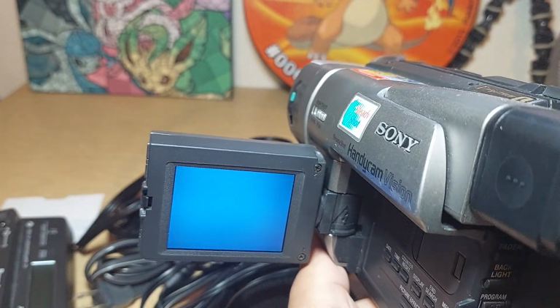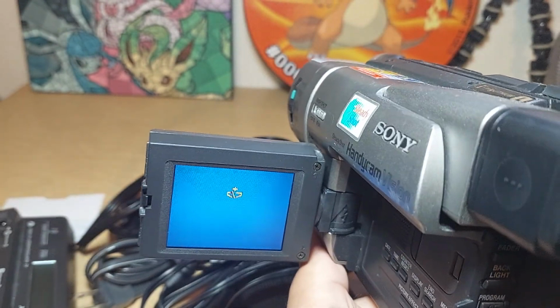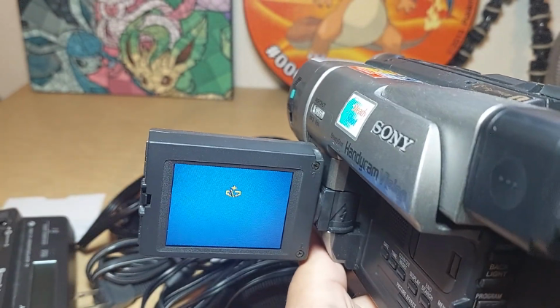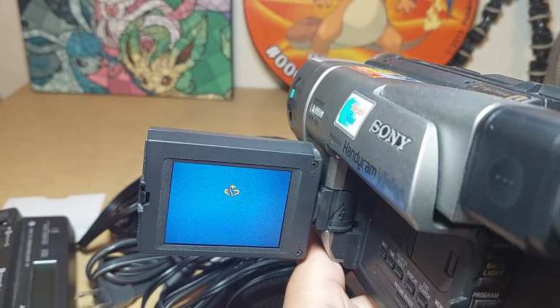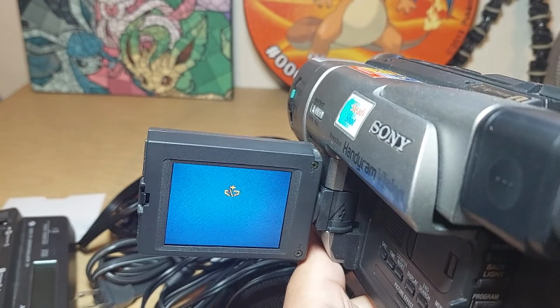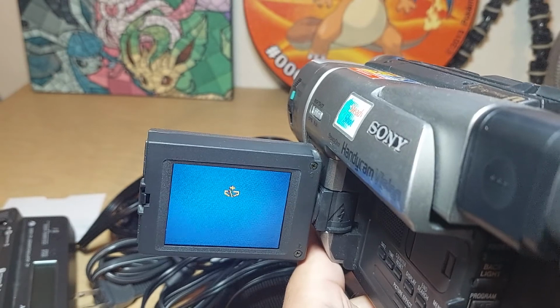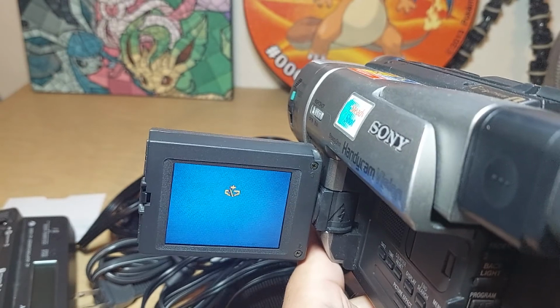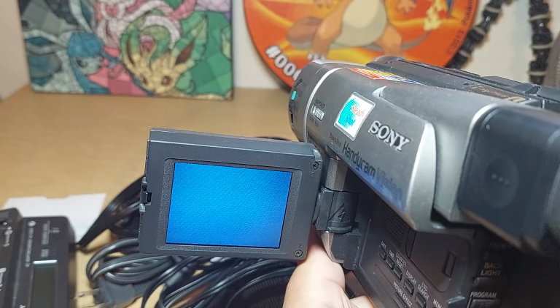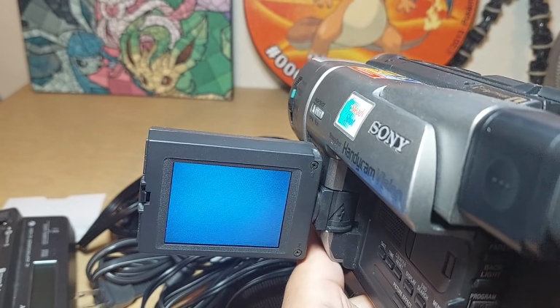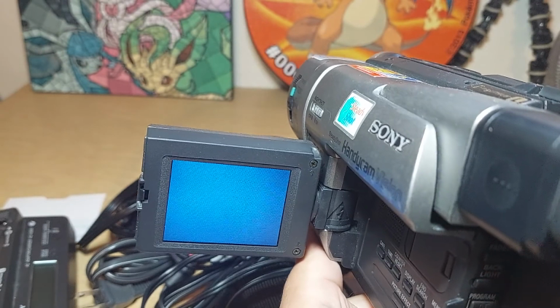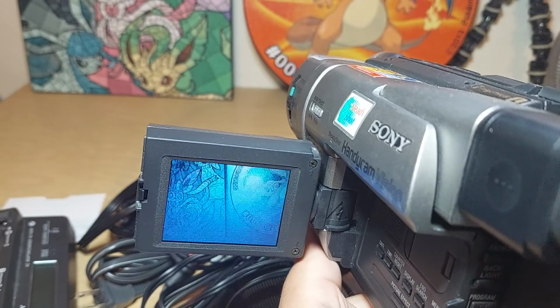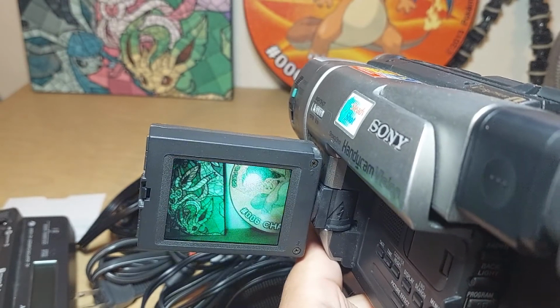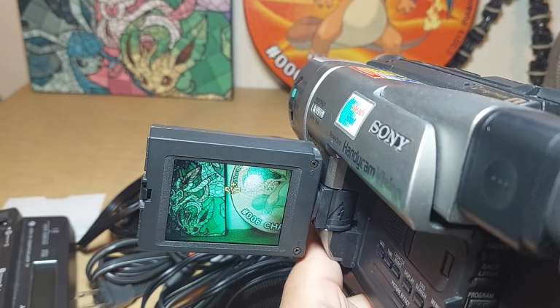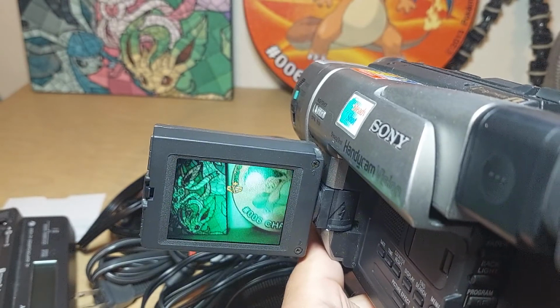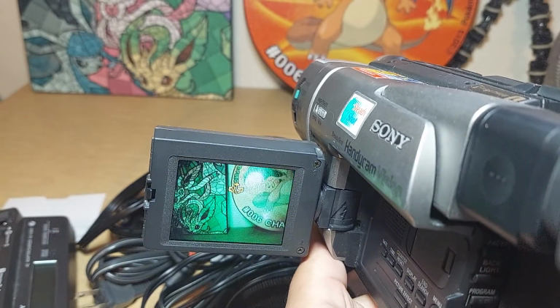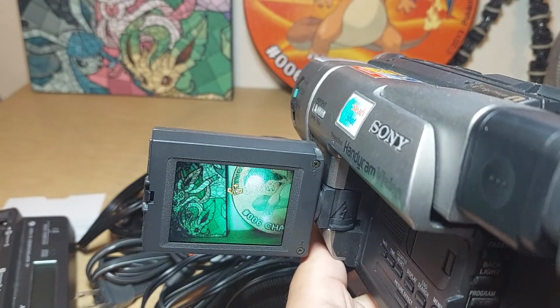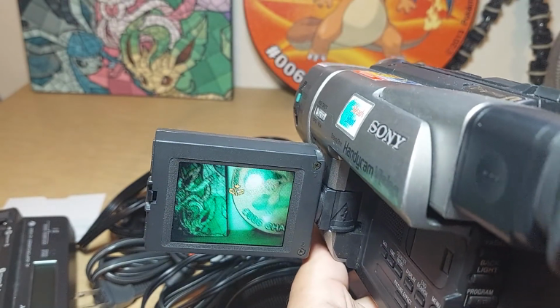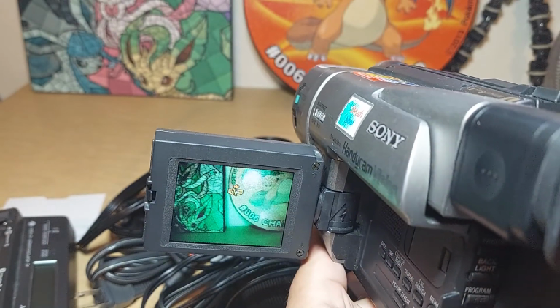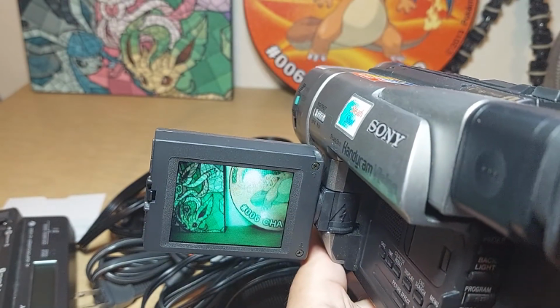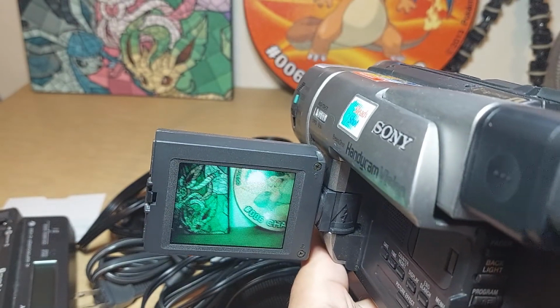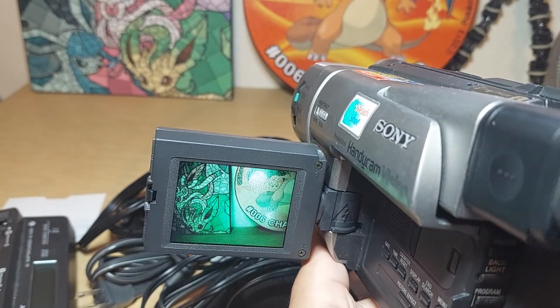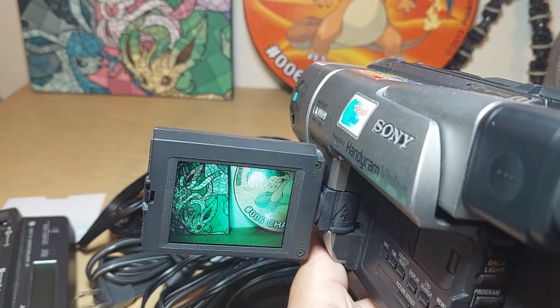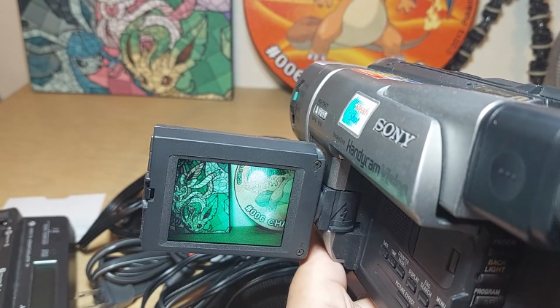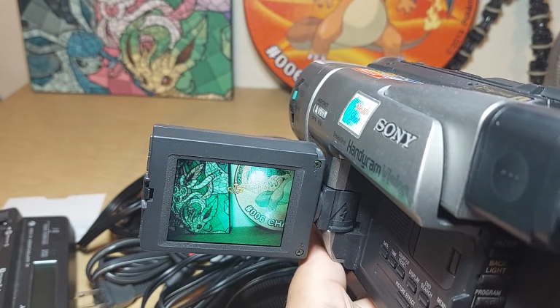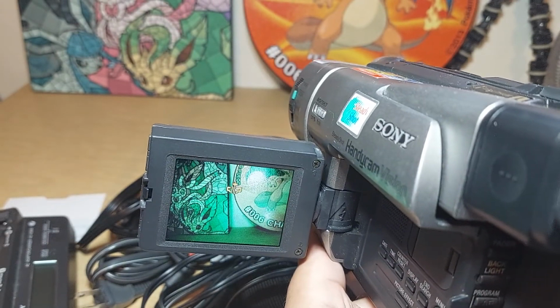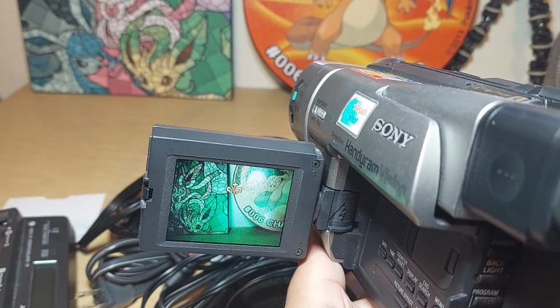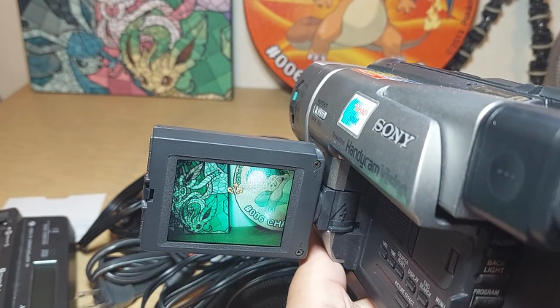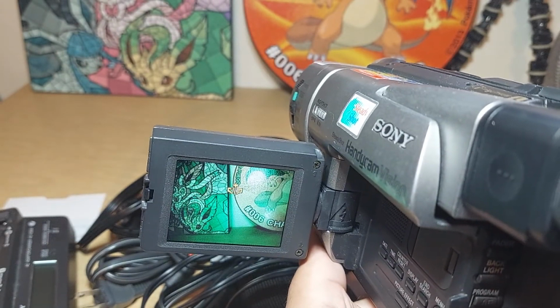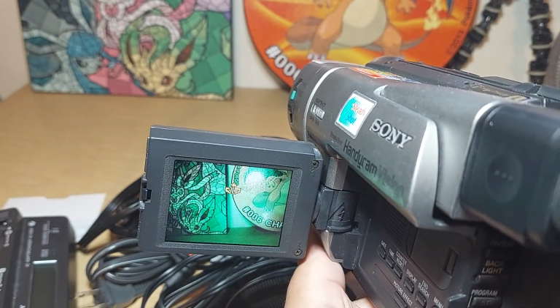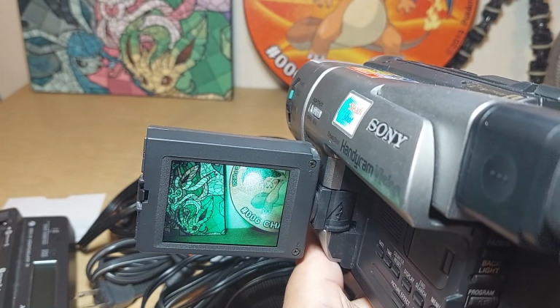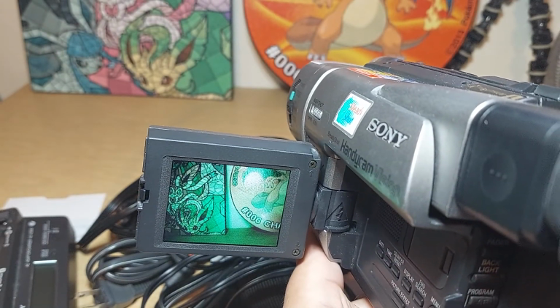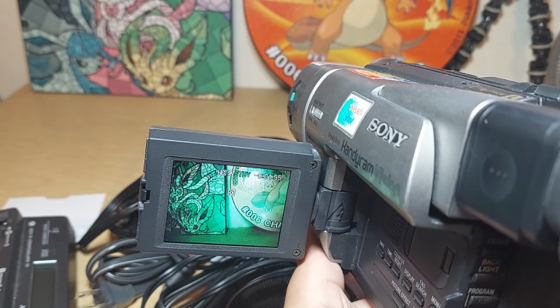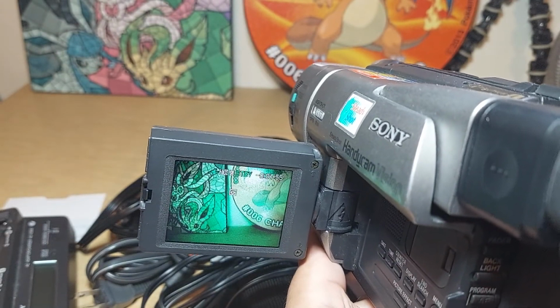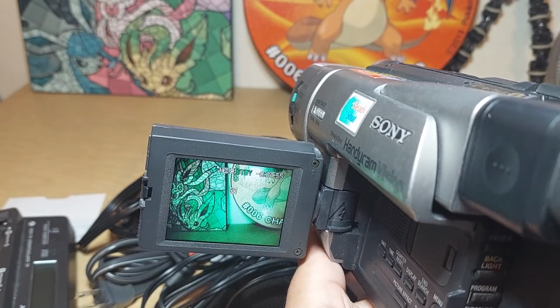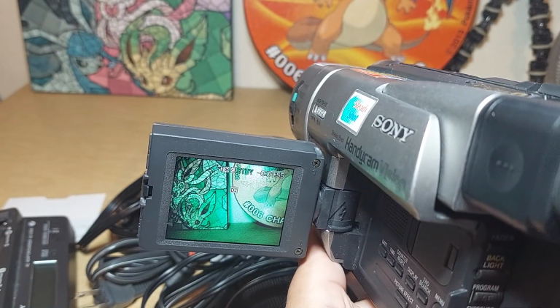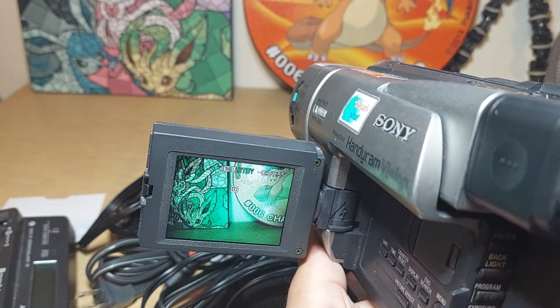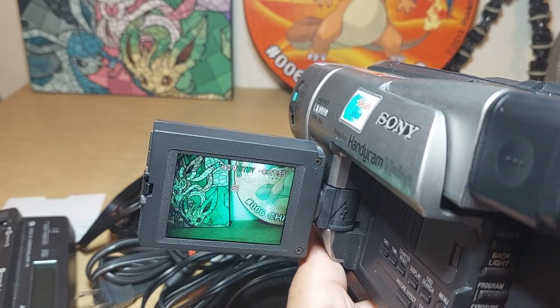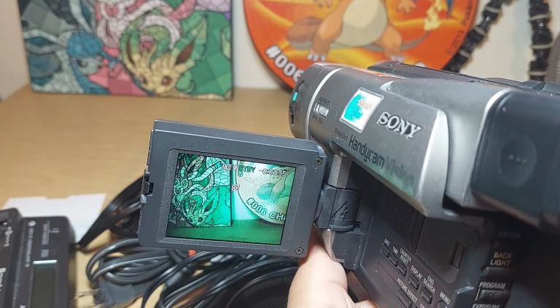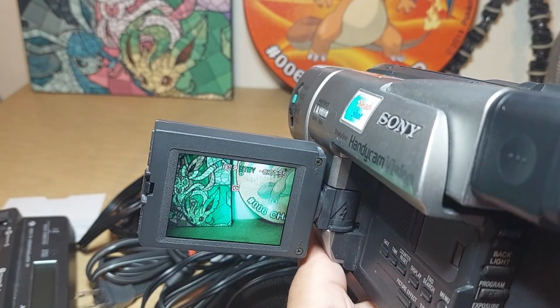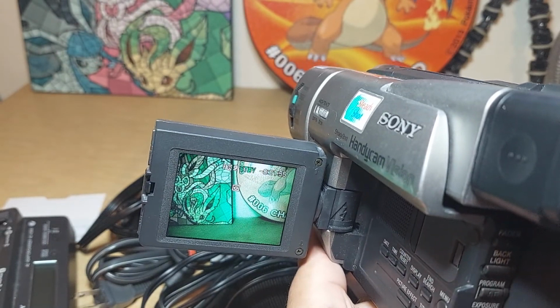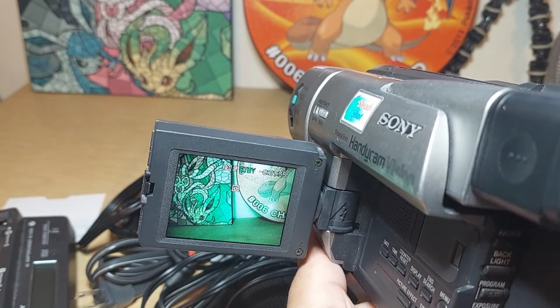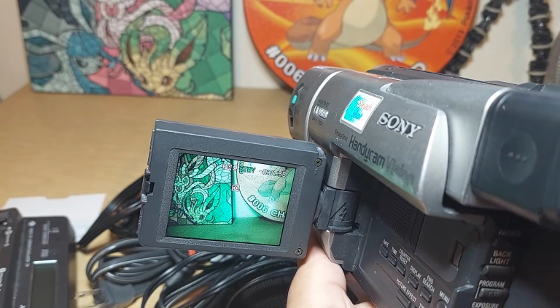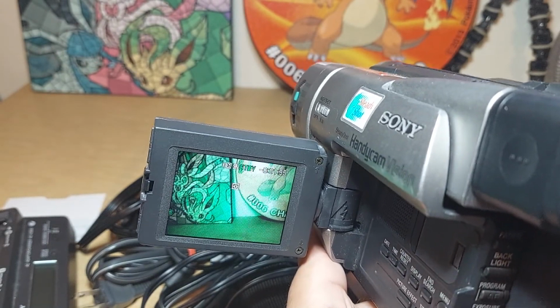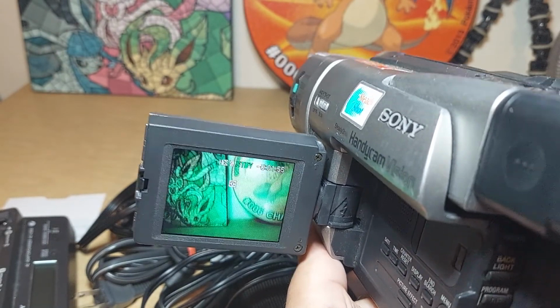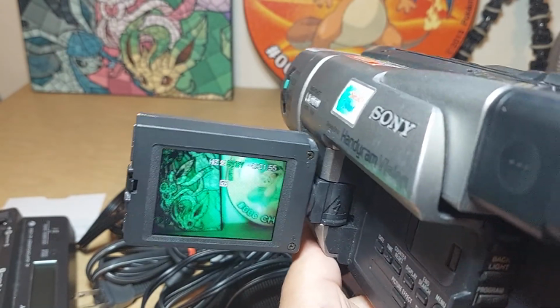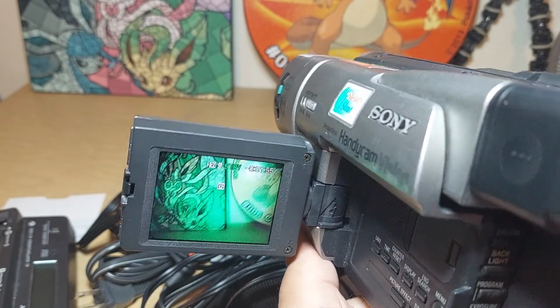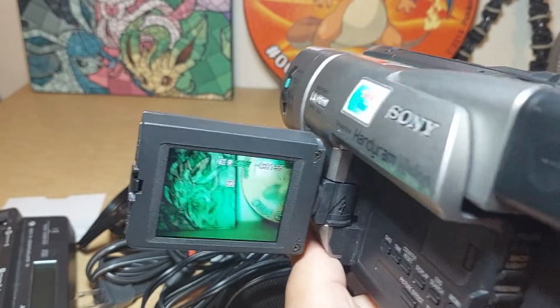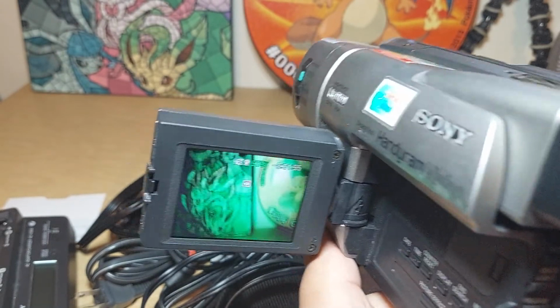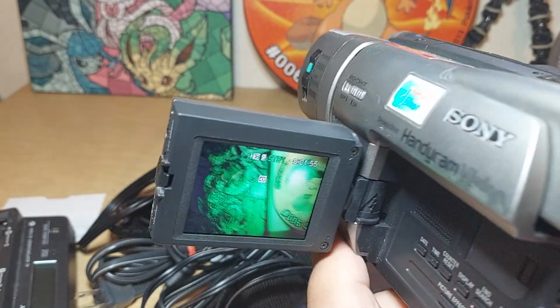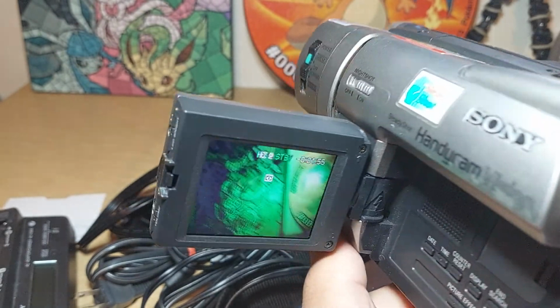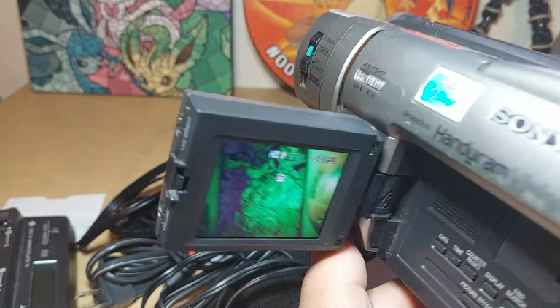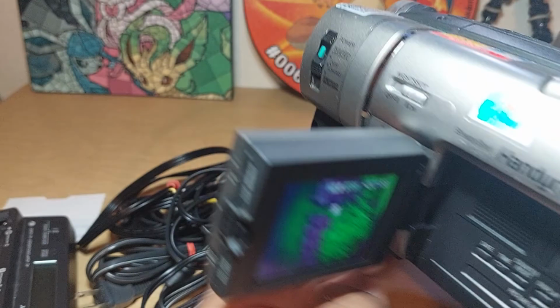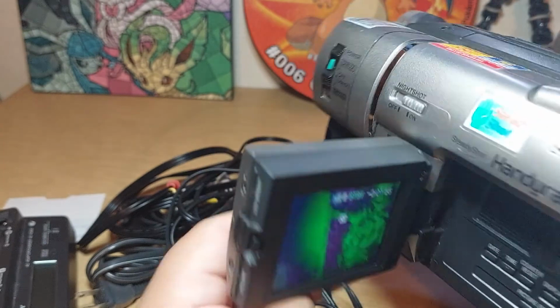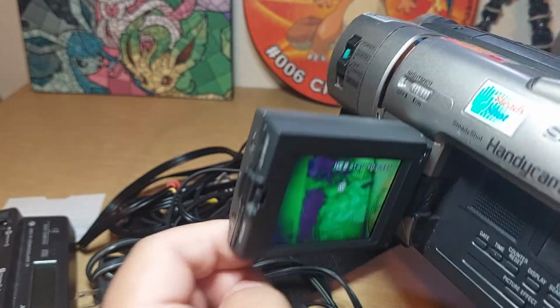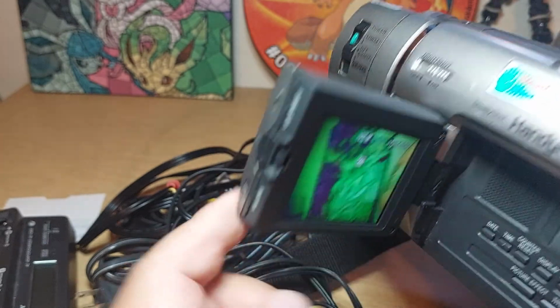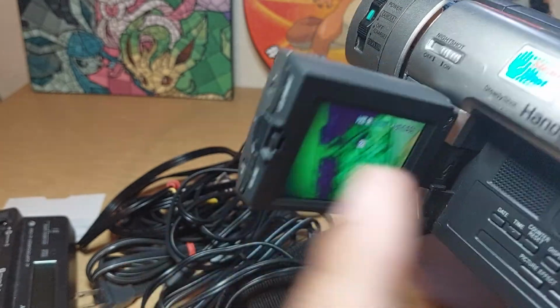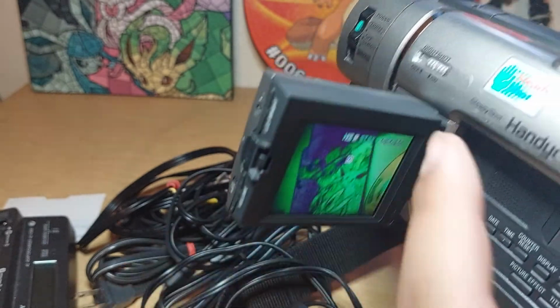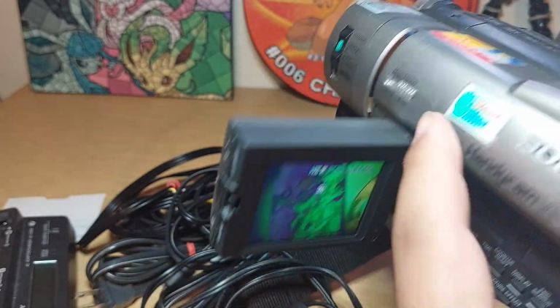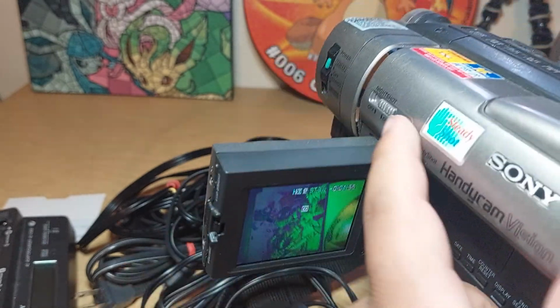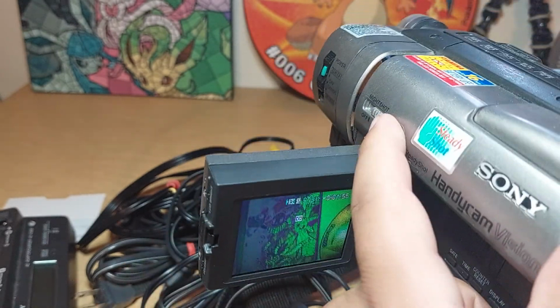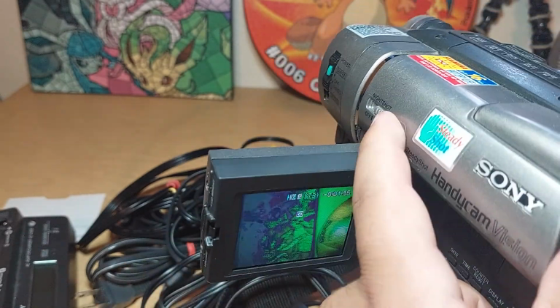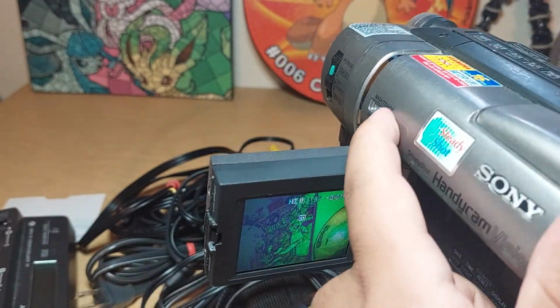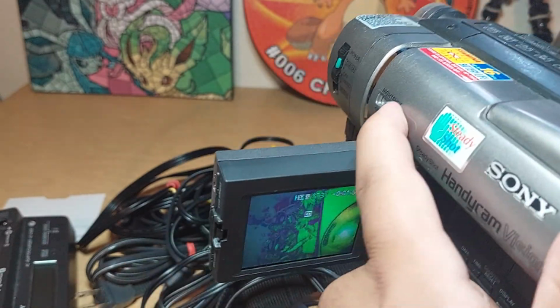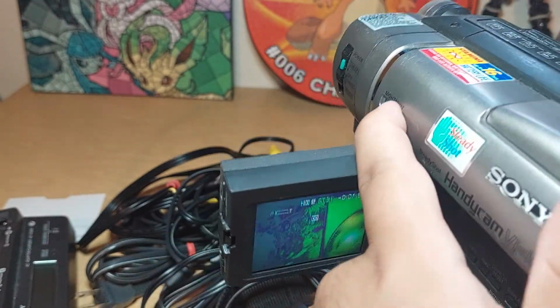The battery is low right now, so that's why it turned off. So that's the night shot.